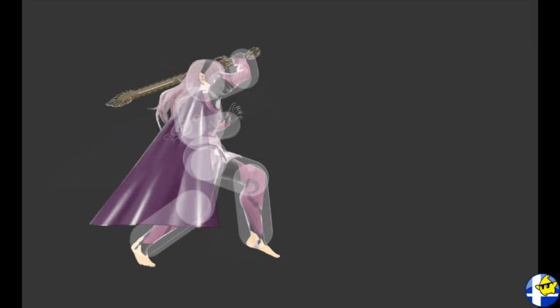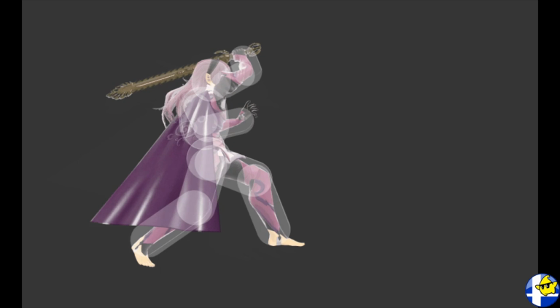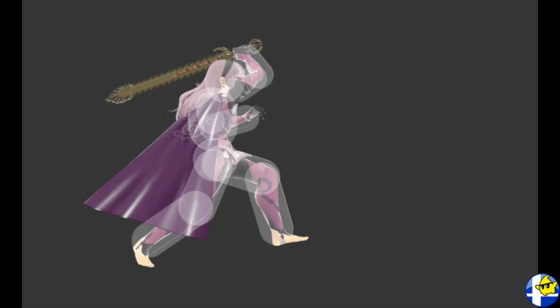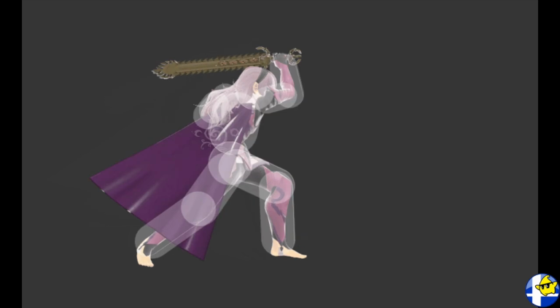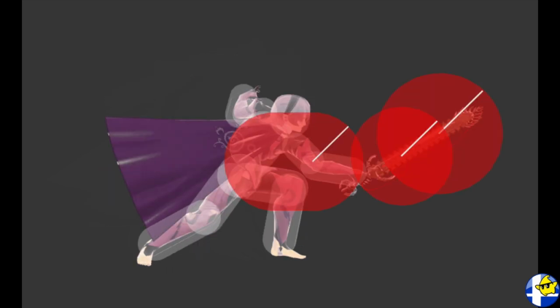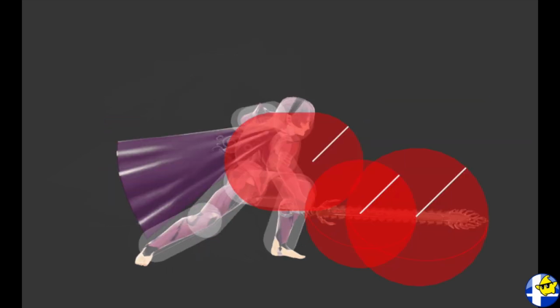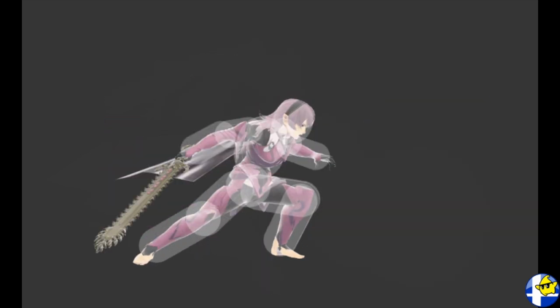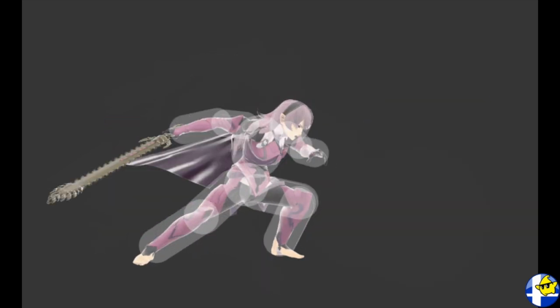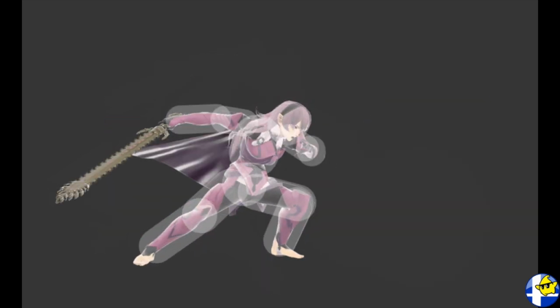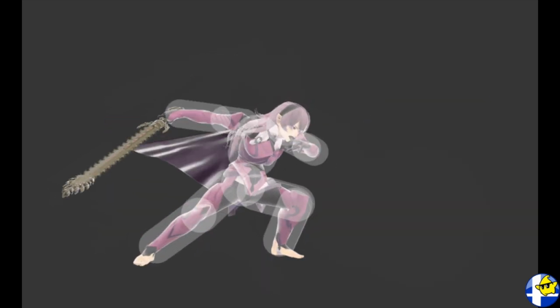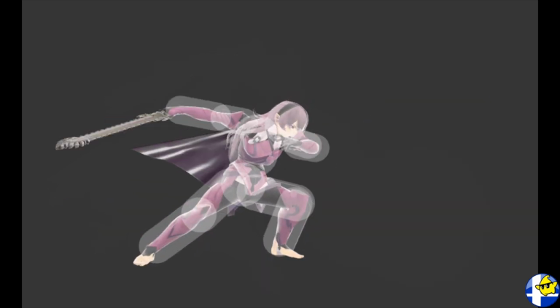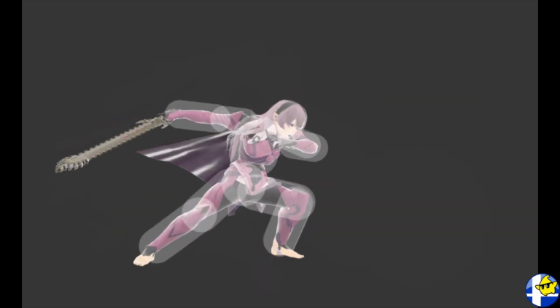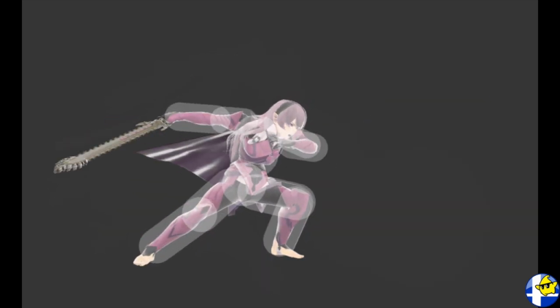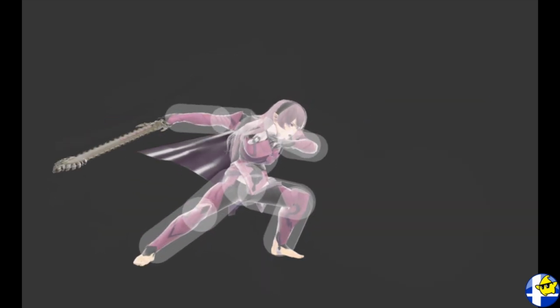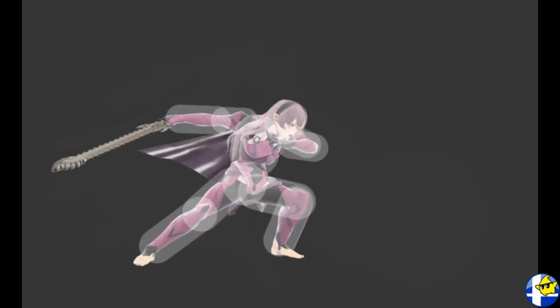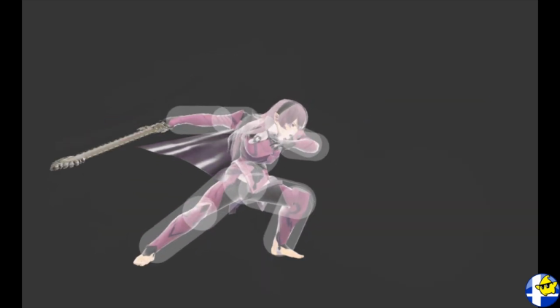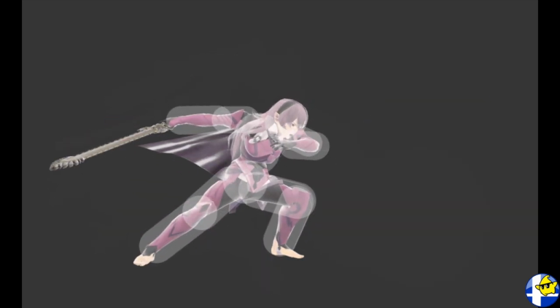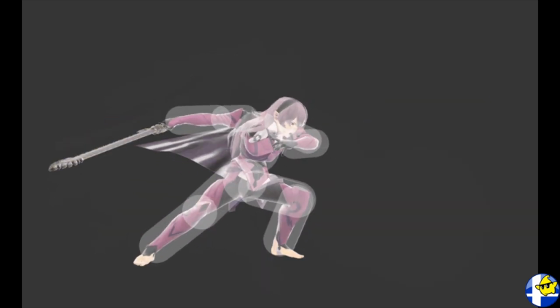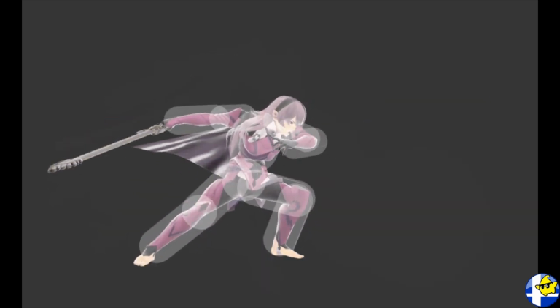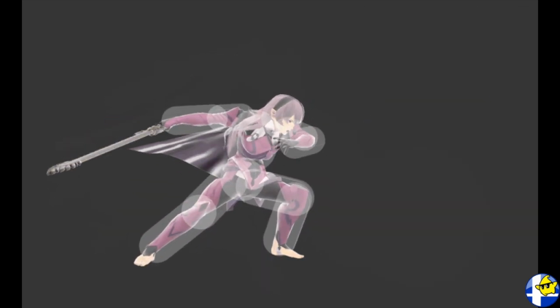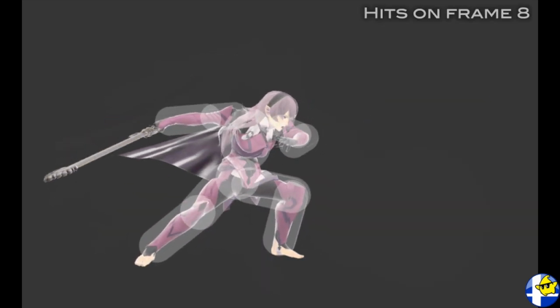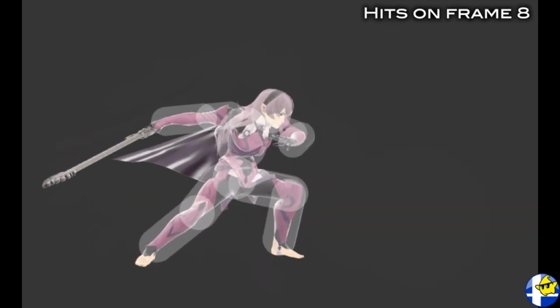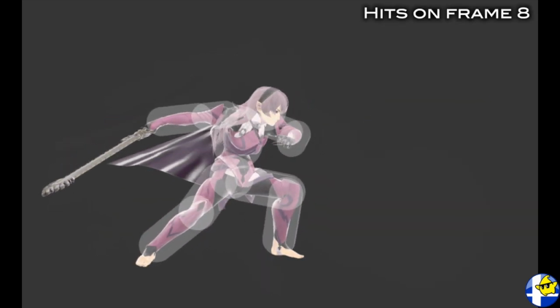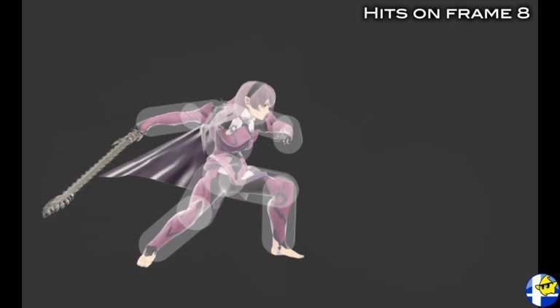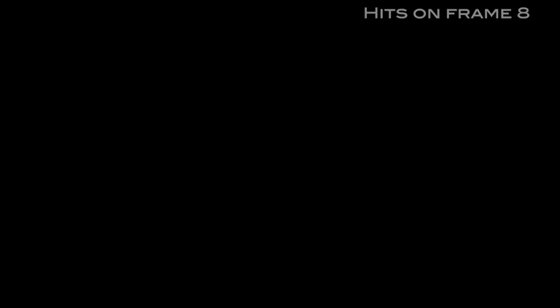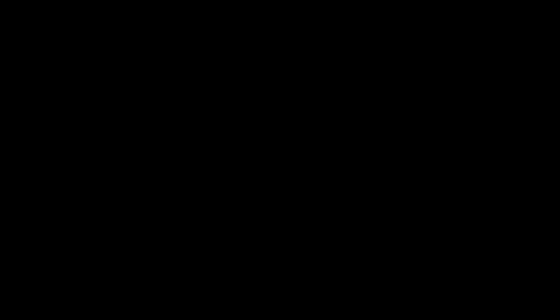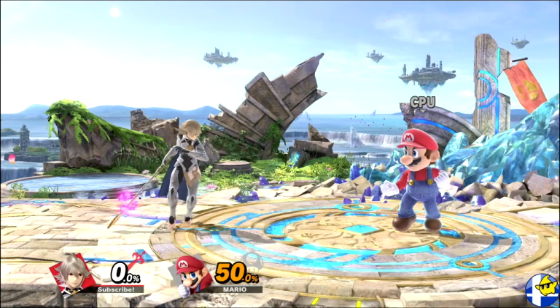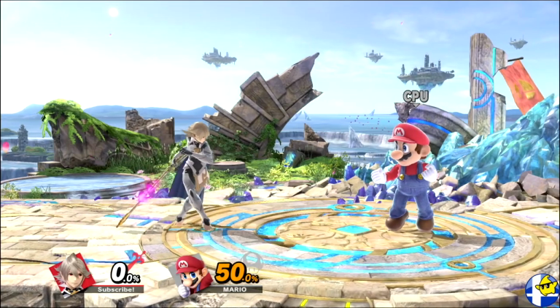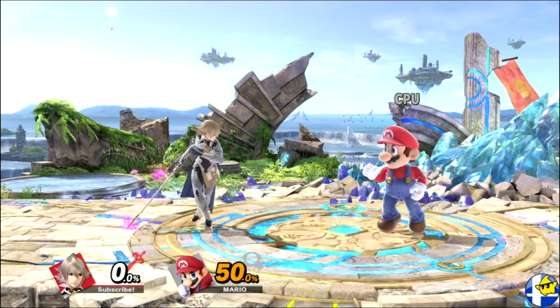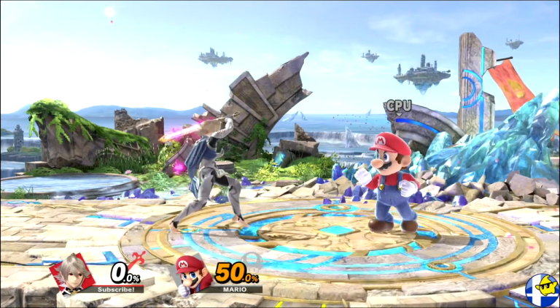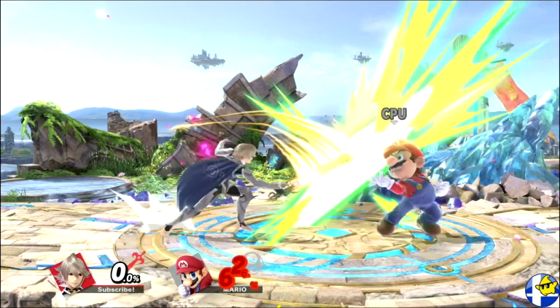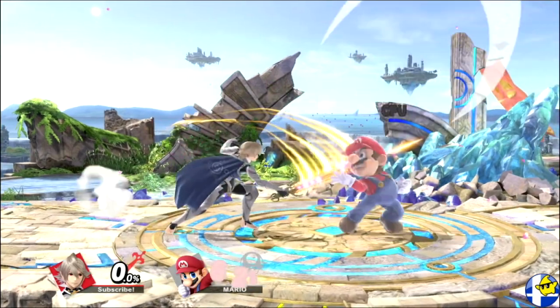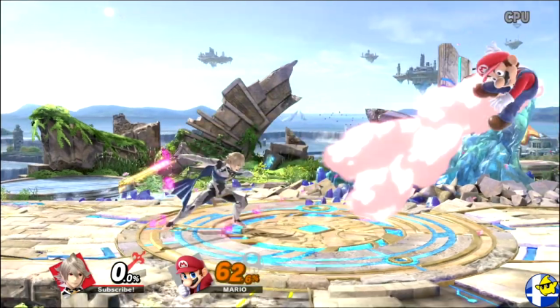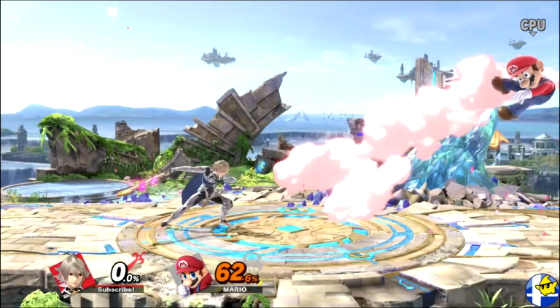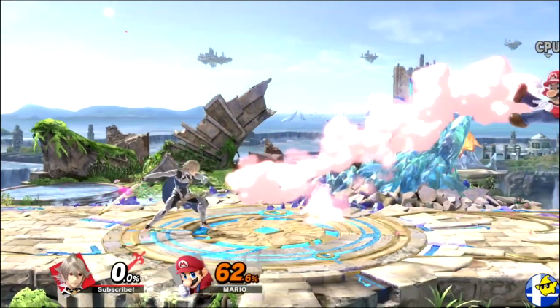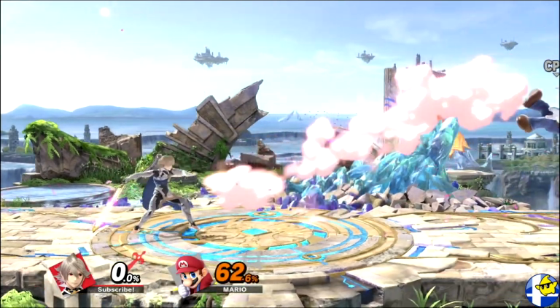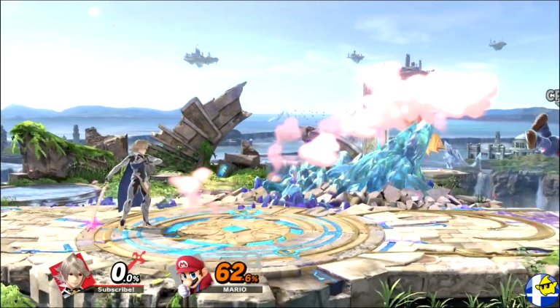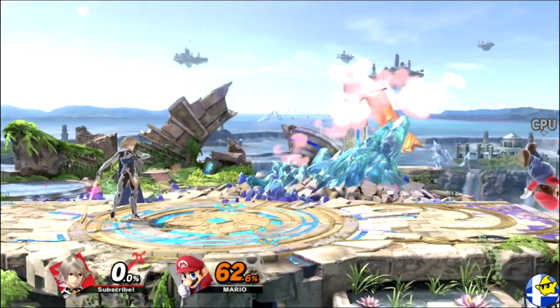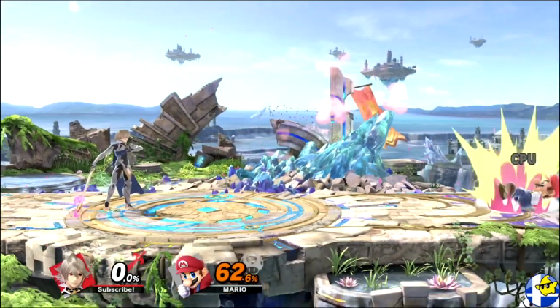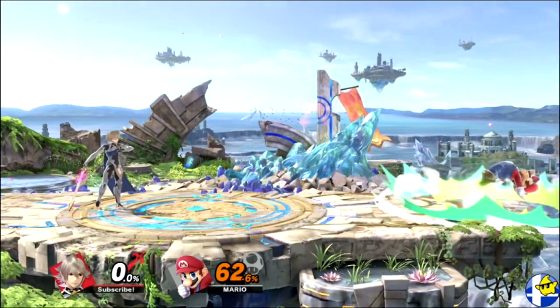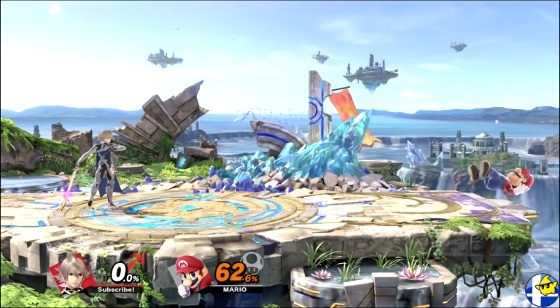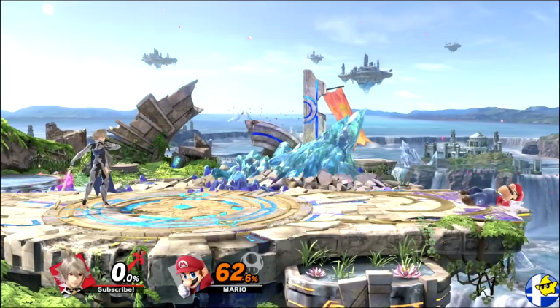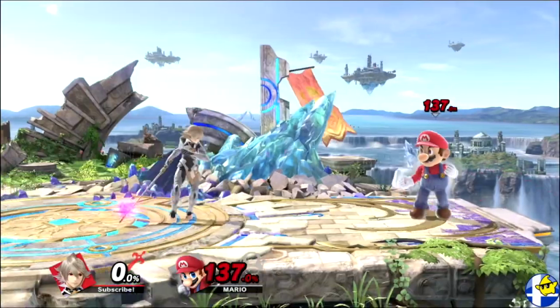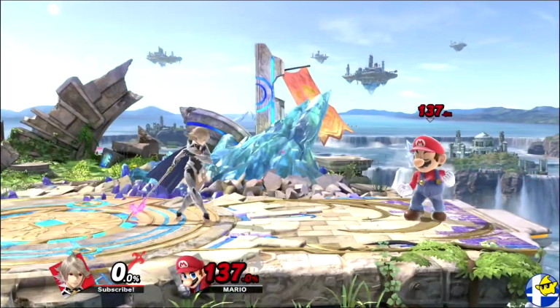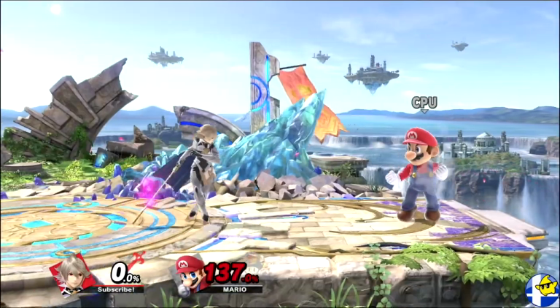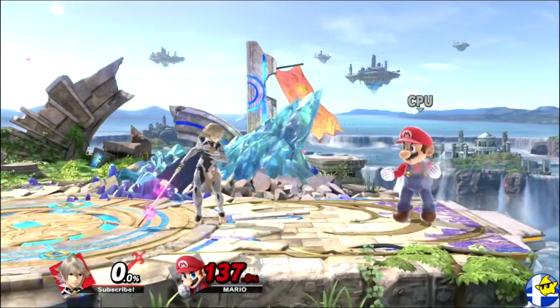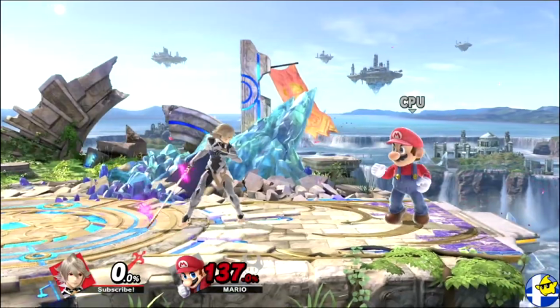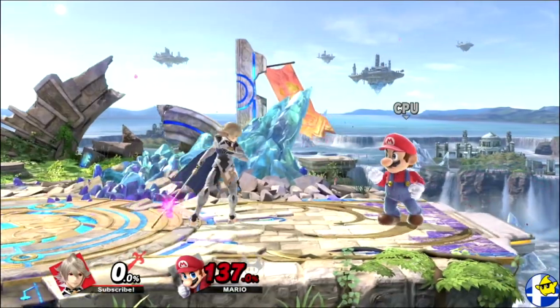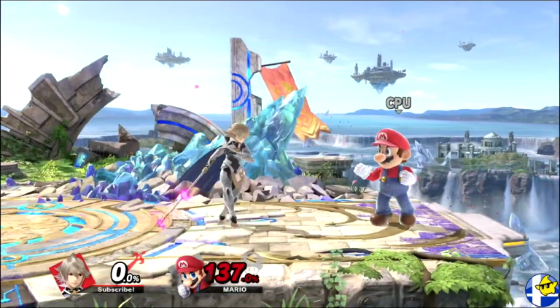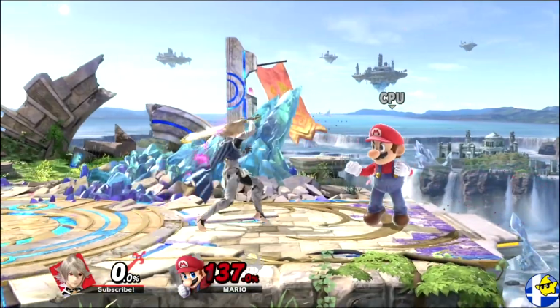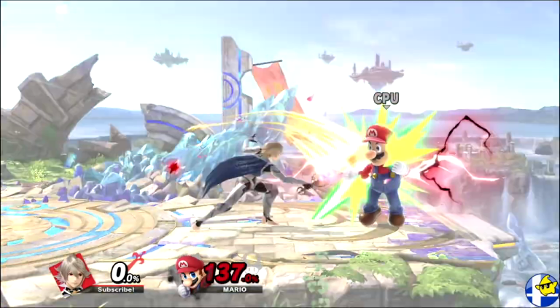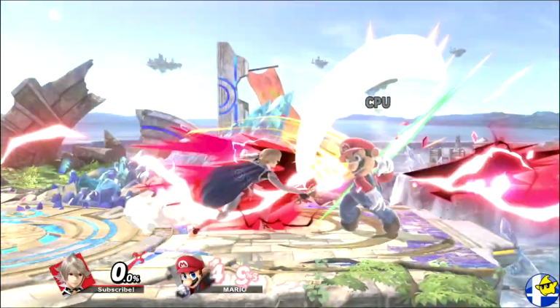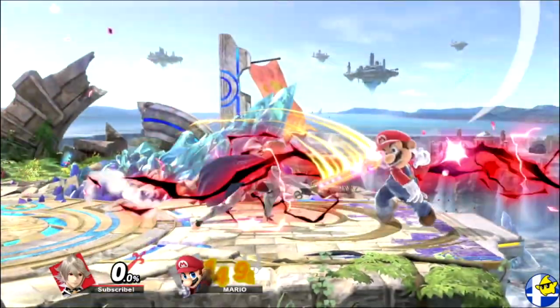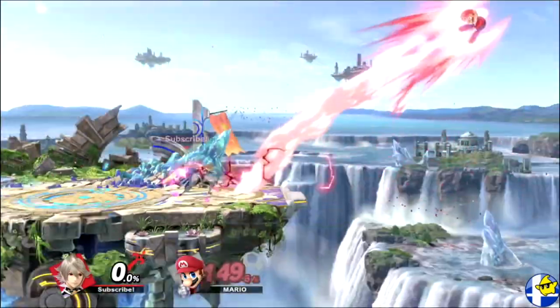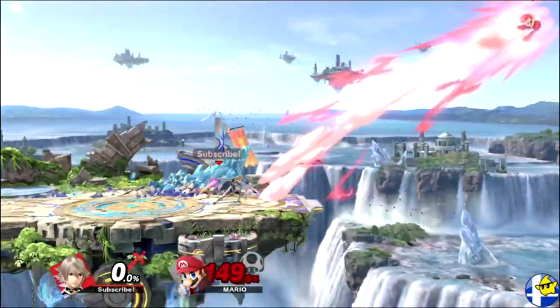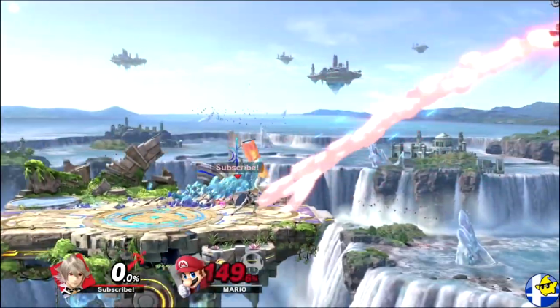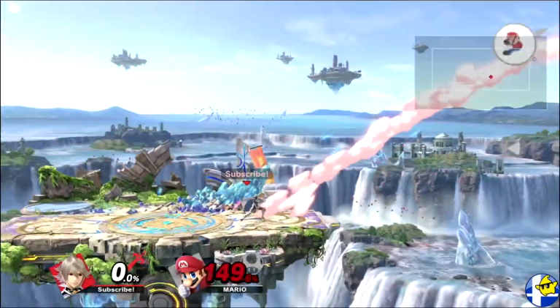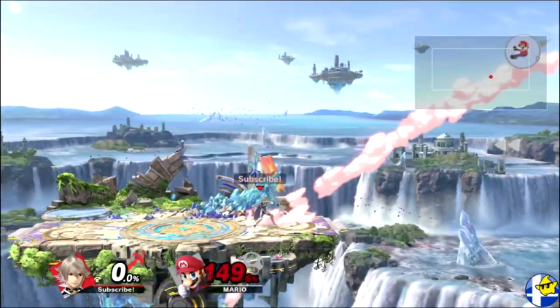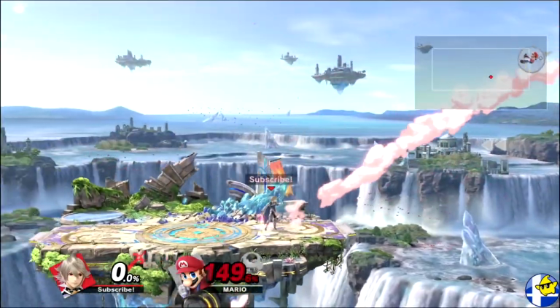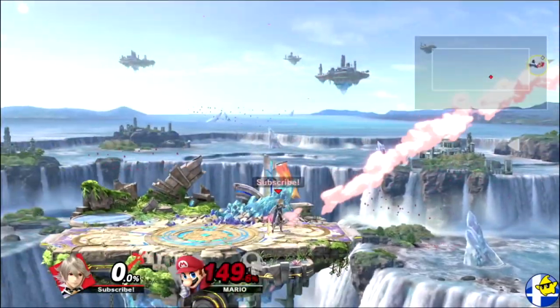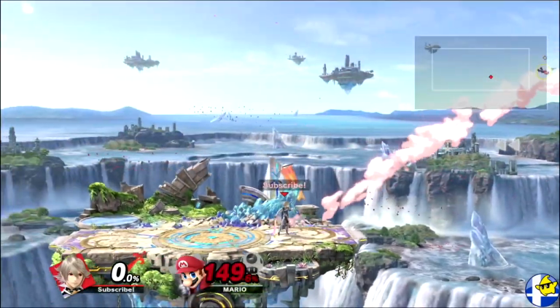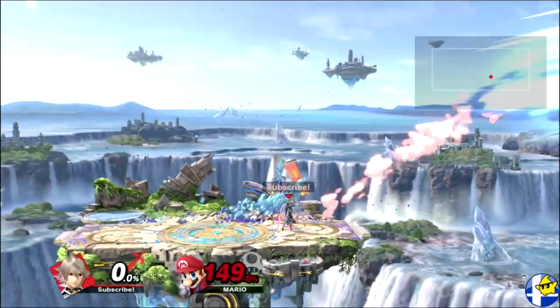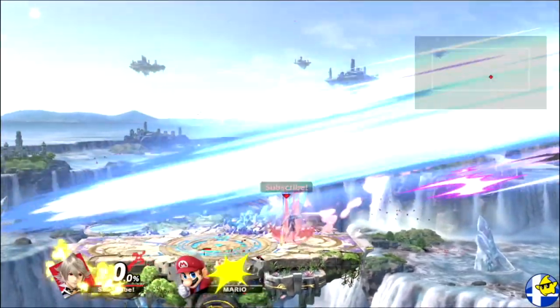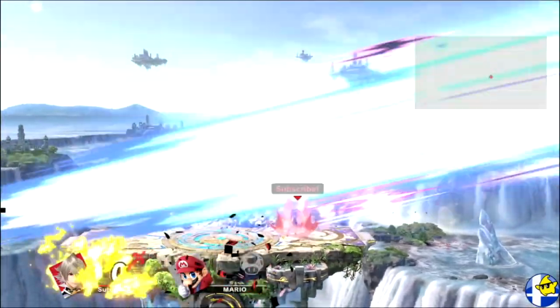Khorin's forward tilt is very straightforward. It hits on frame 8 and gives you stage control, and if your opponent's at very high percentages, it can be used as a kill option.